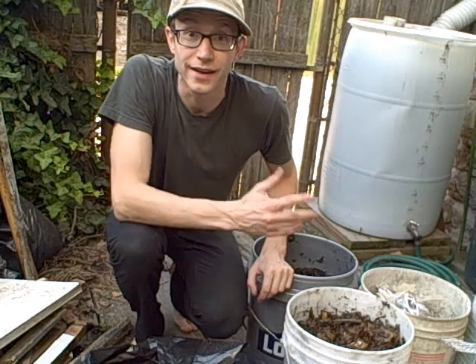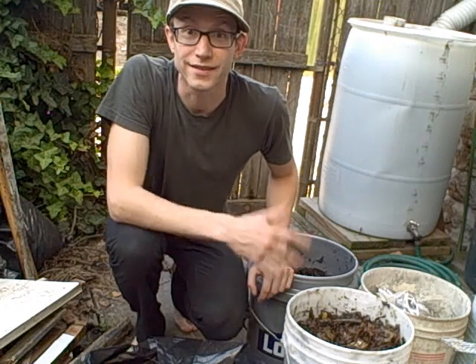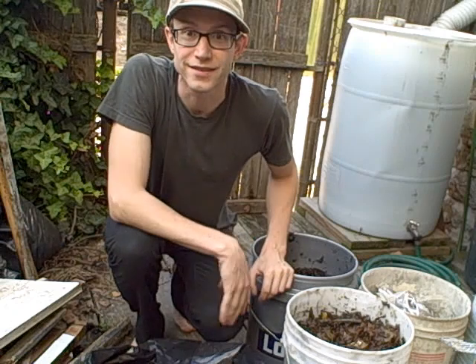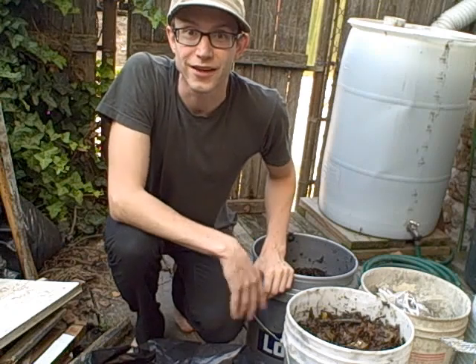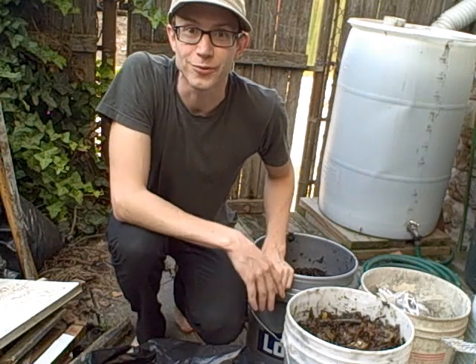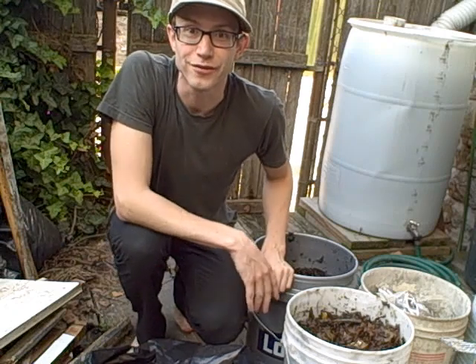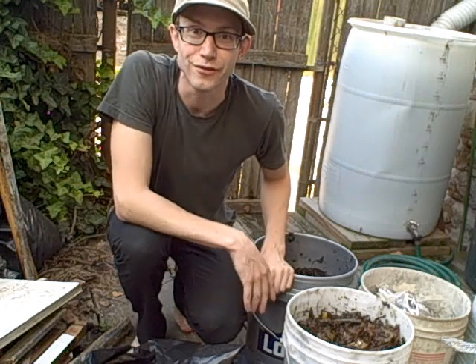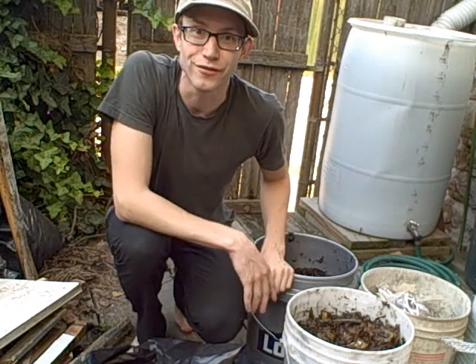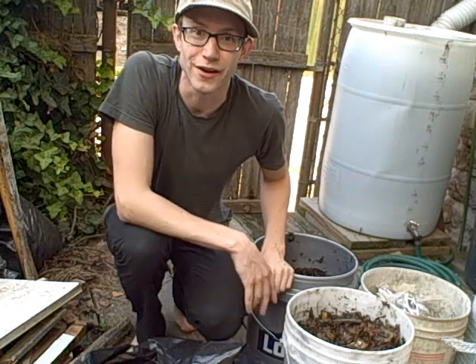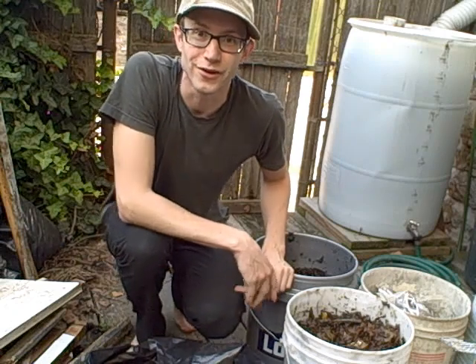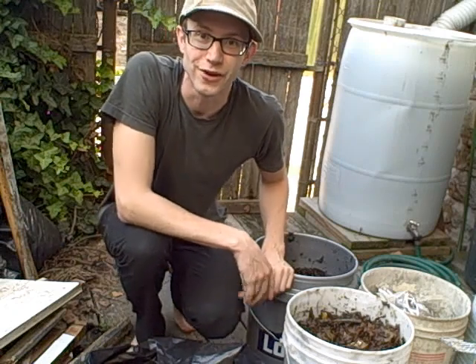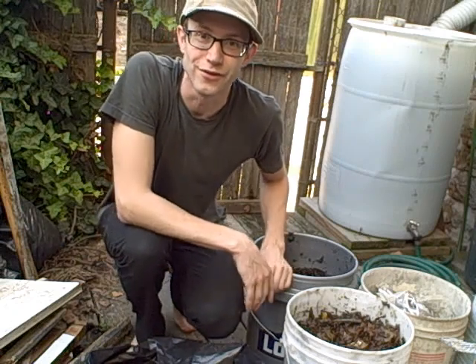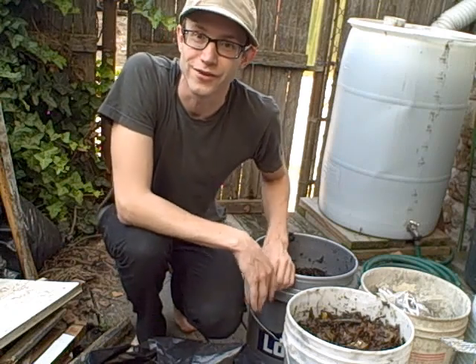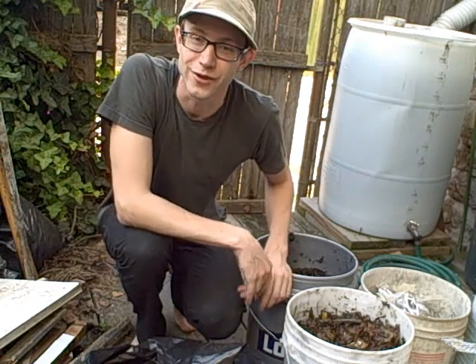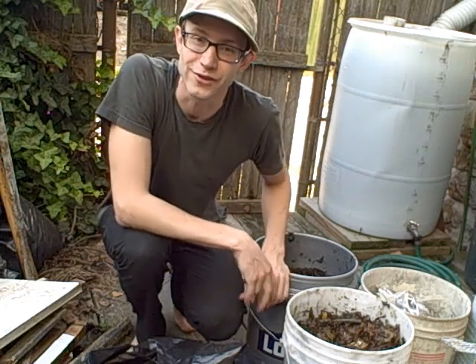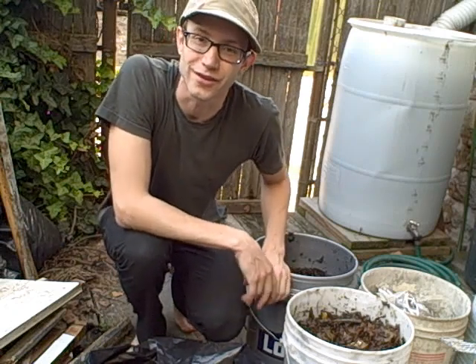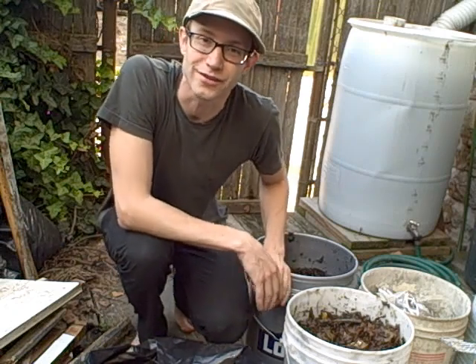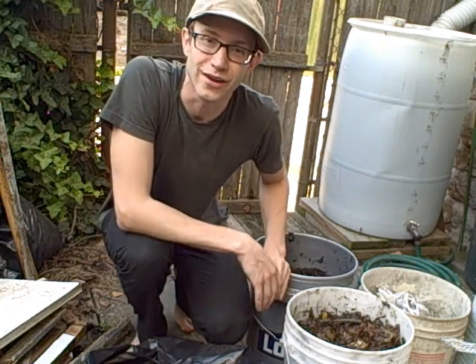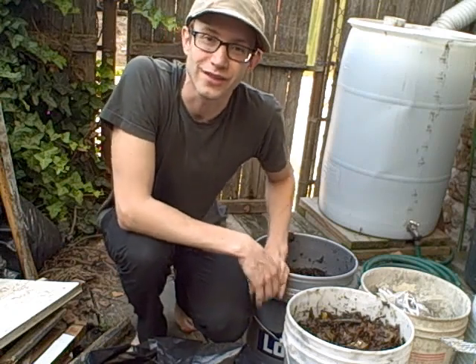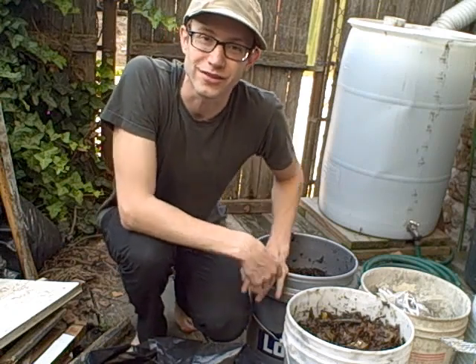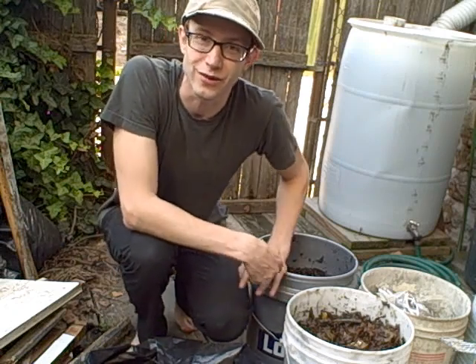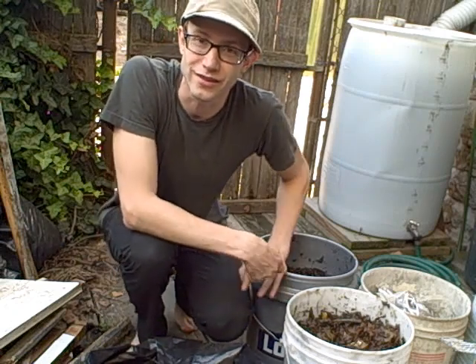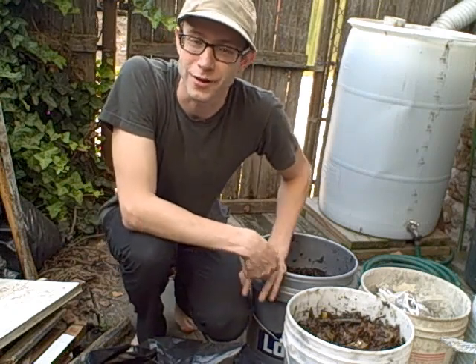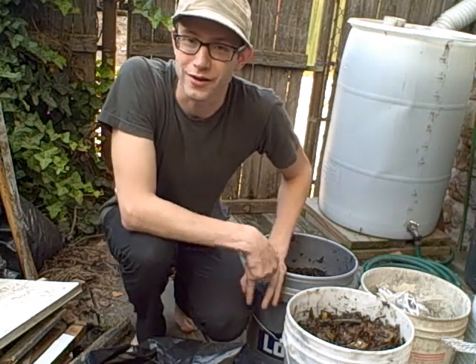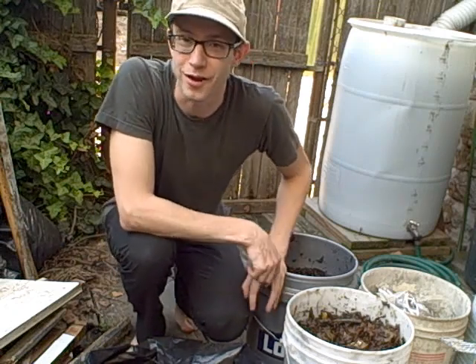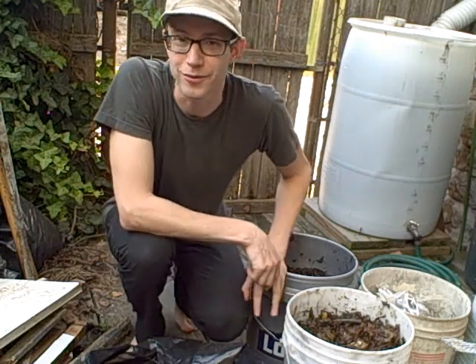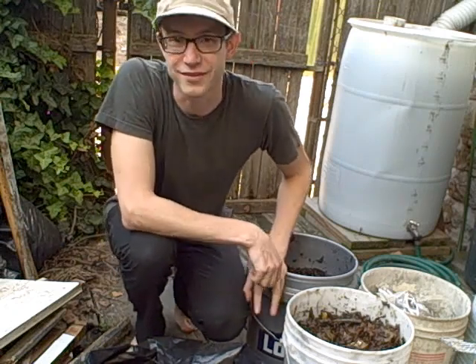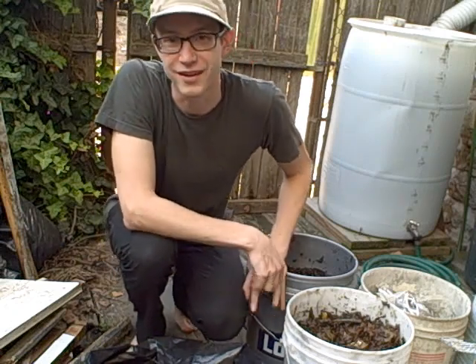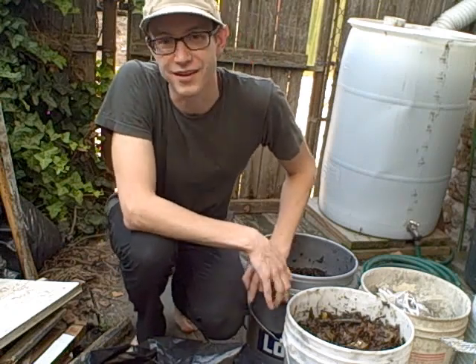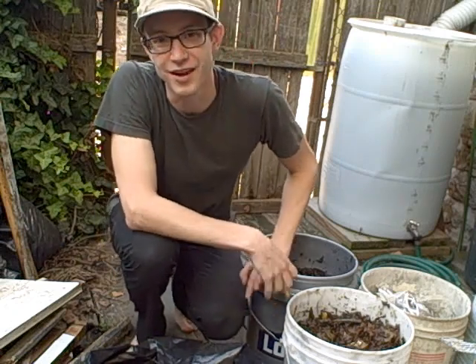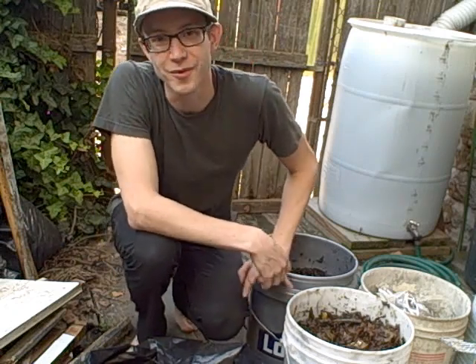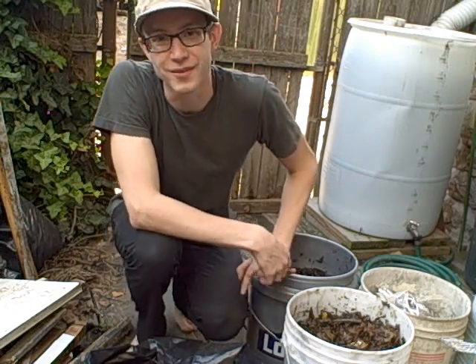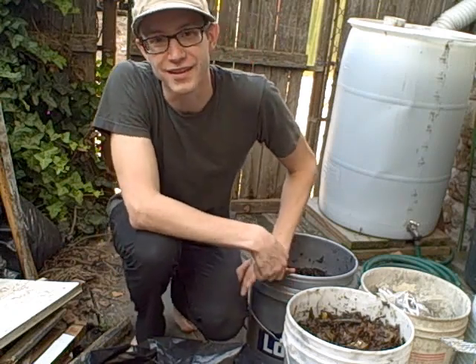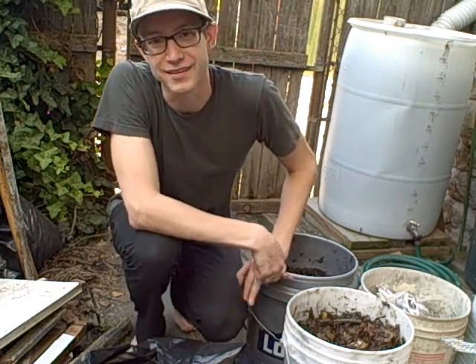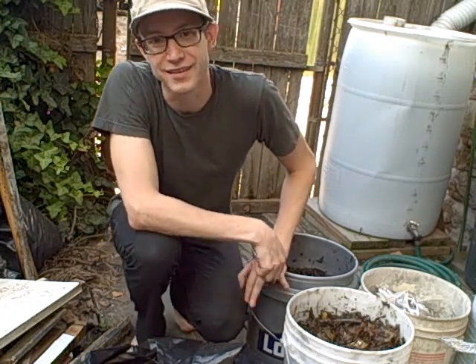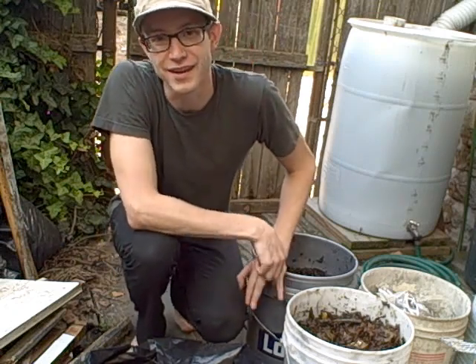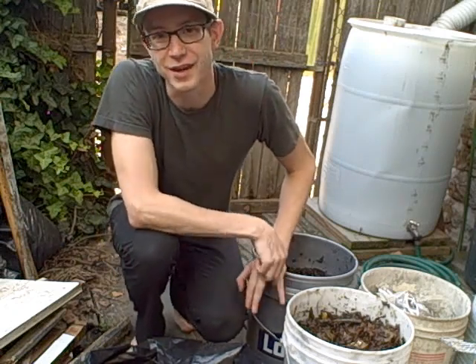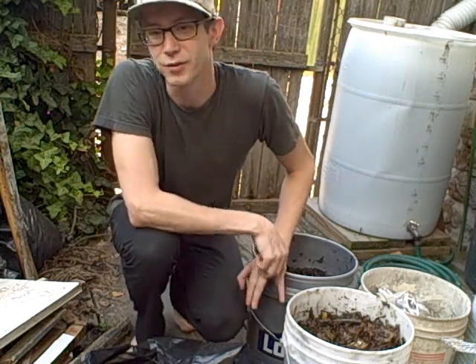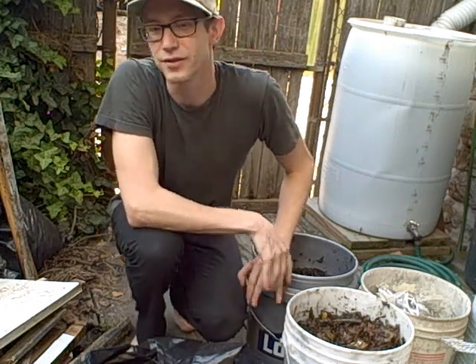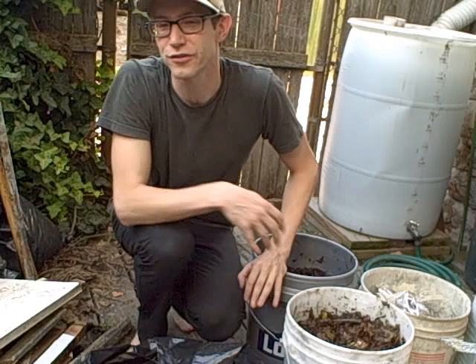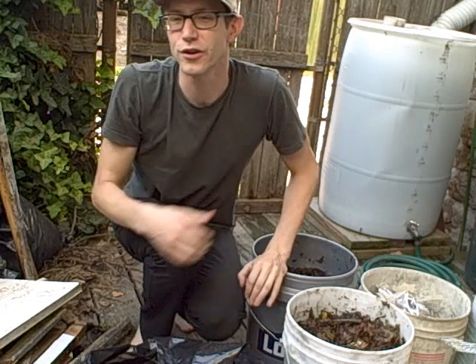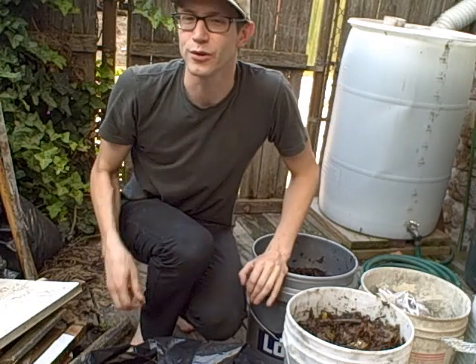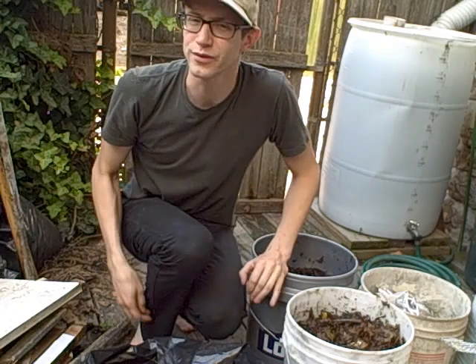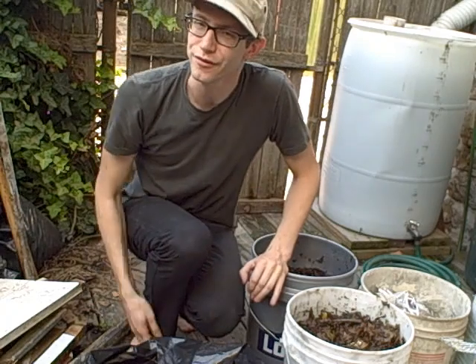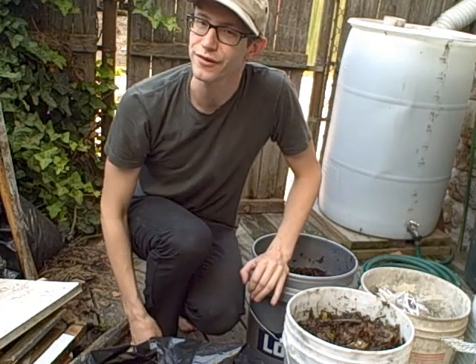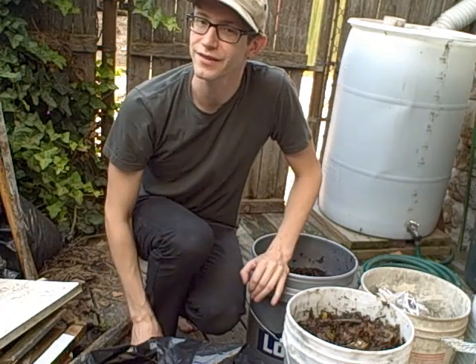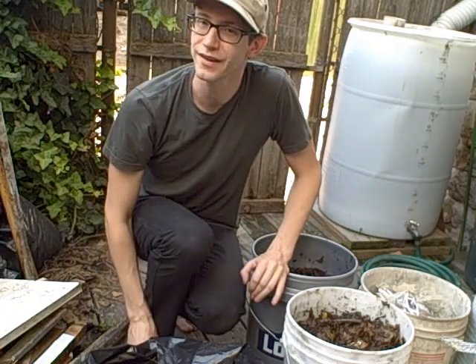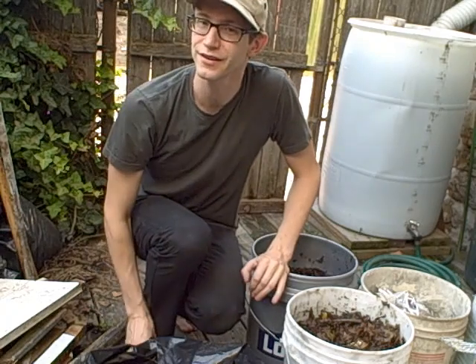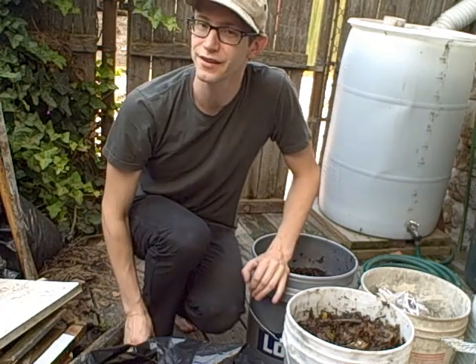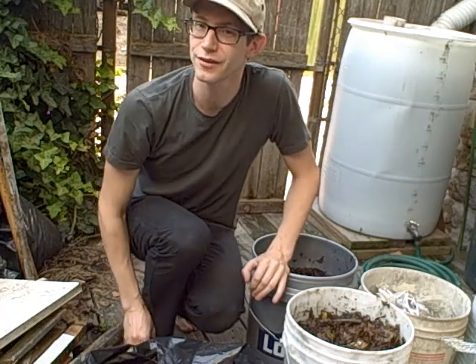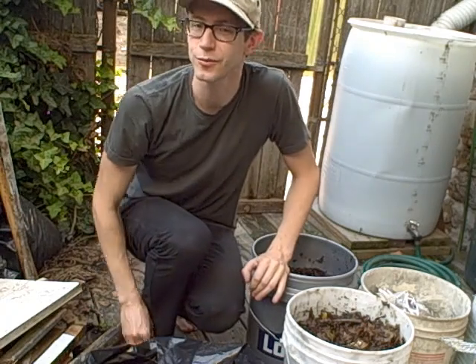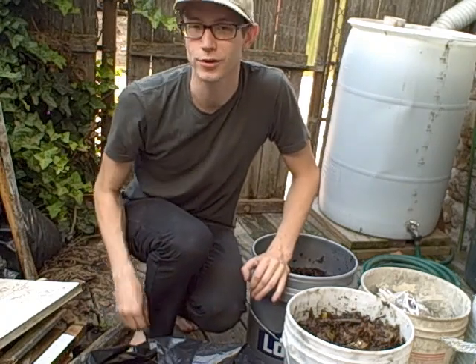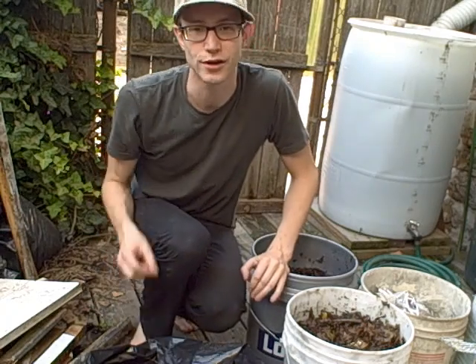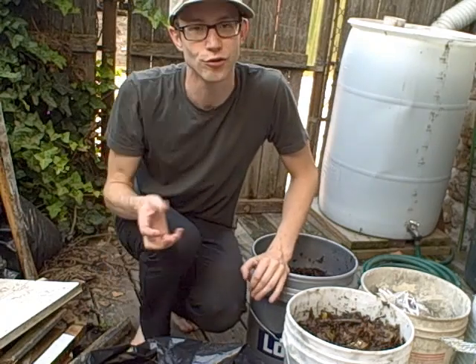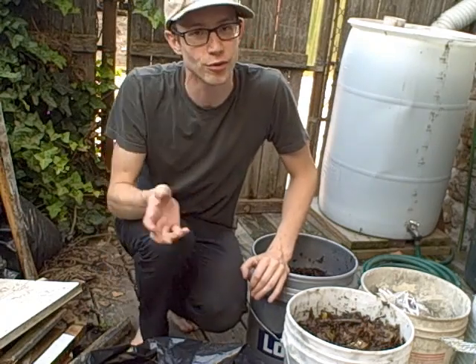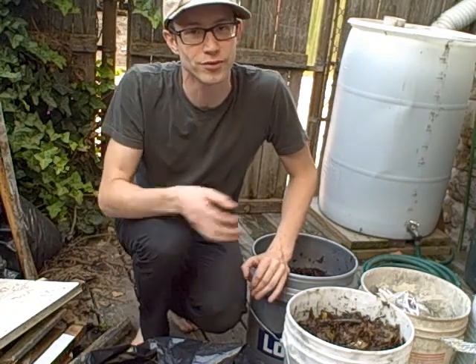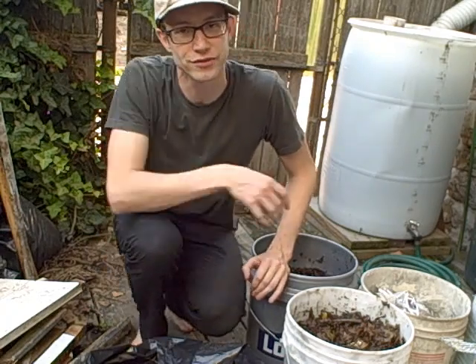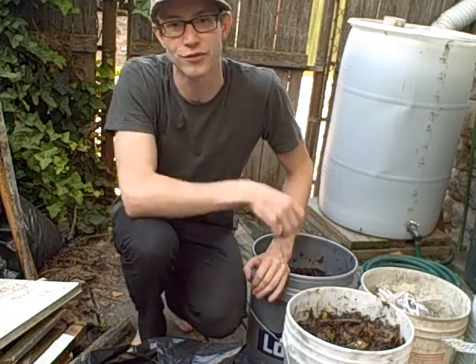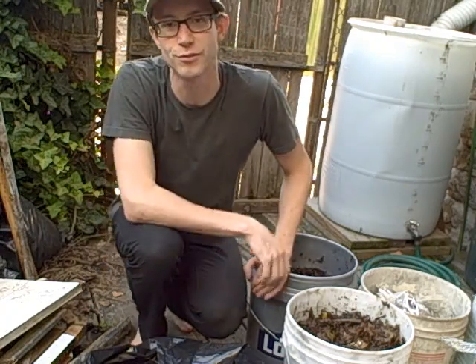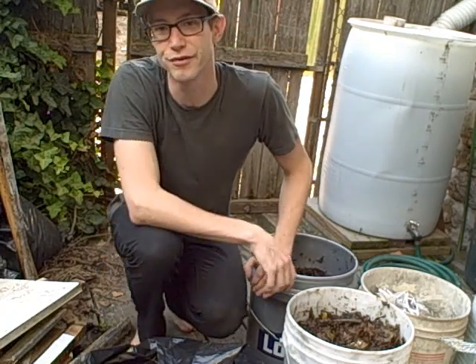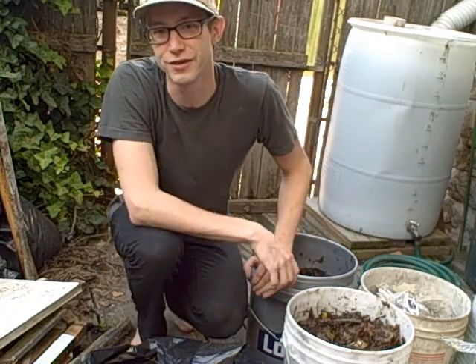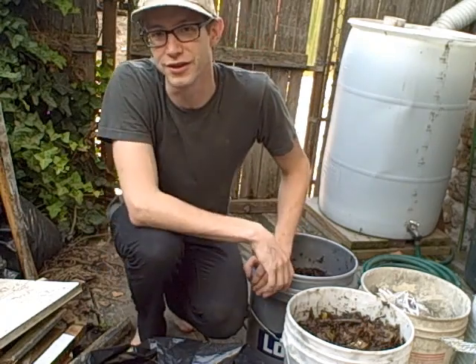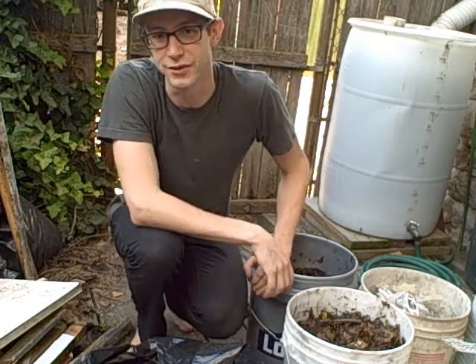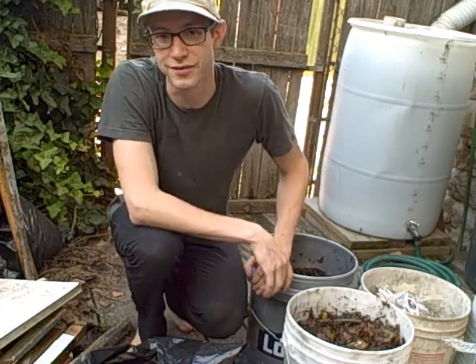Hey, it's Tyler Weaver, founder of TylerTalksTrash and CrazyAboutCompost.com, and today I wanted to show you a different technique than what I normally show in my videos.